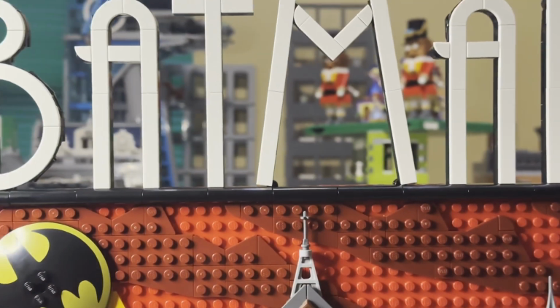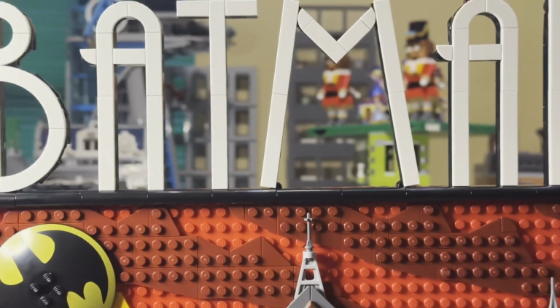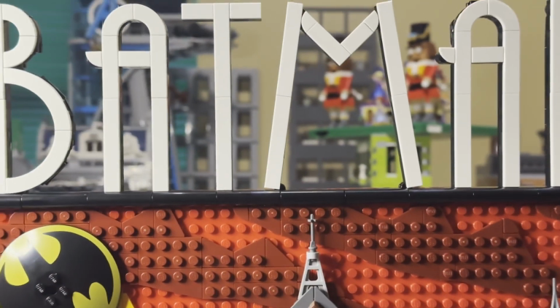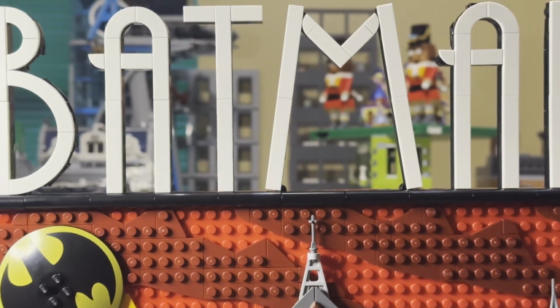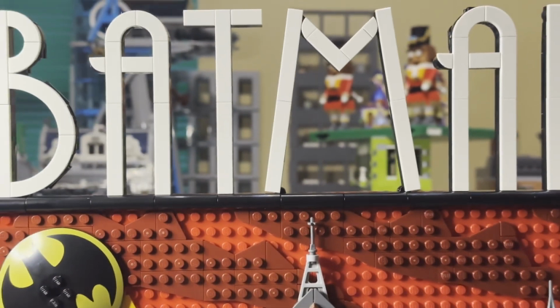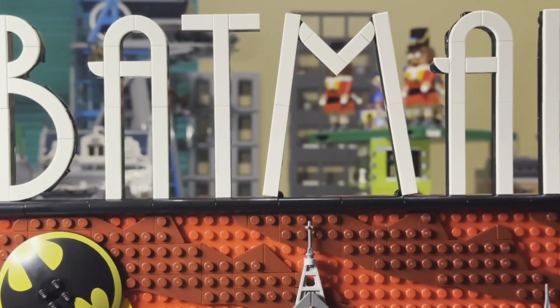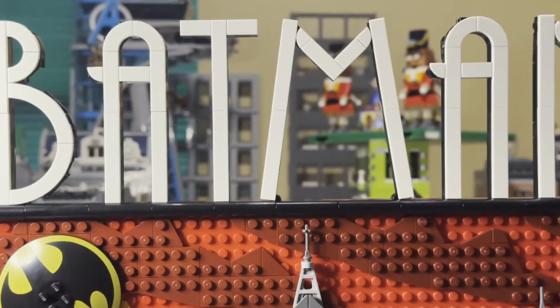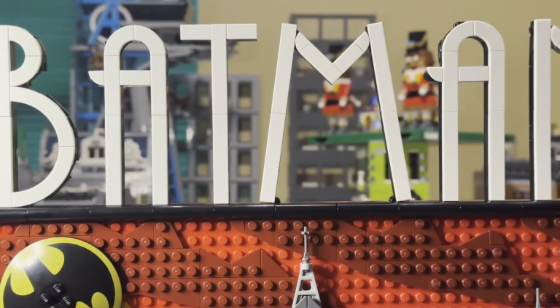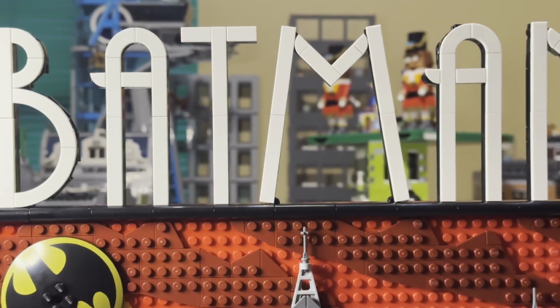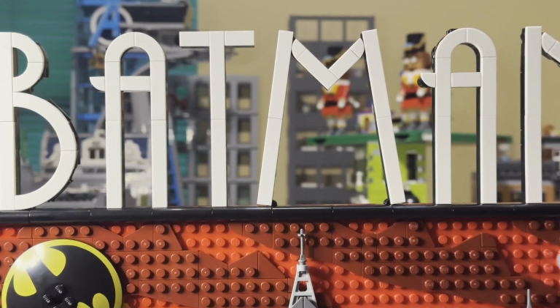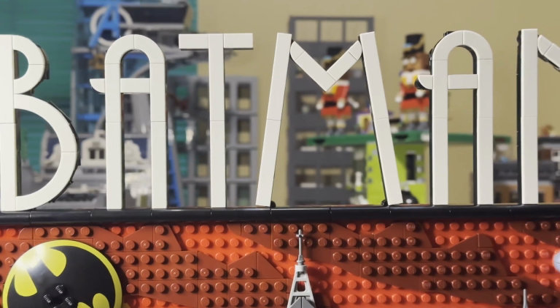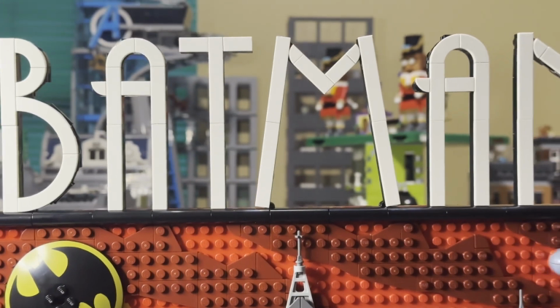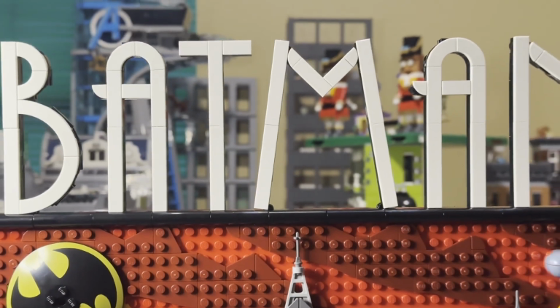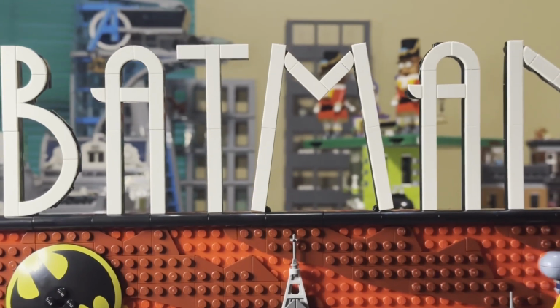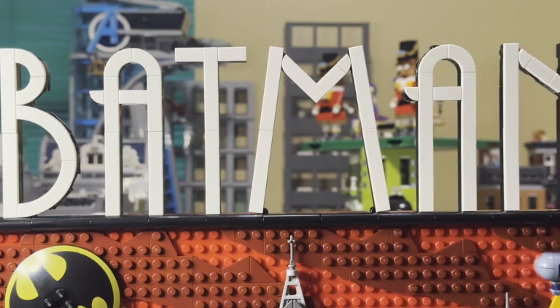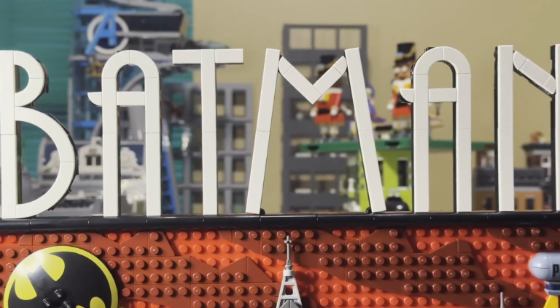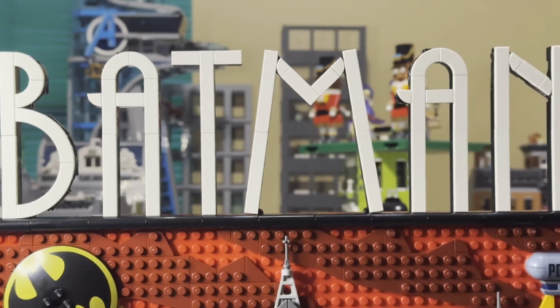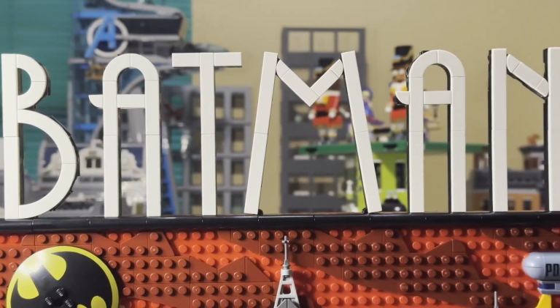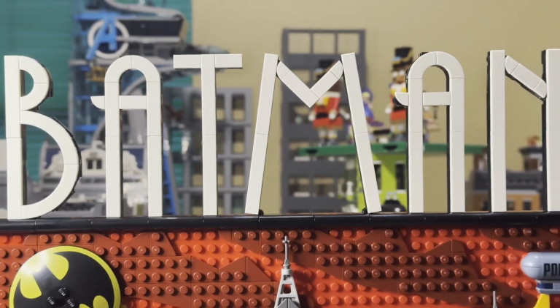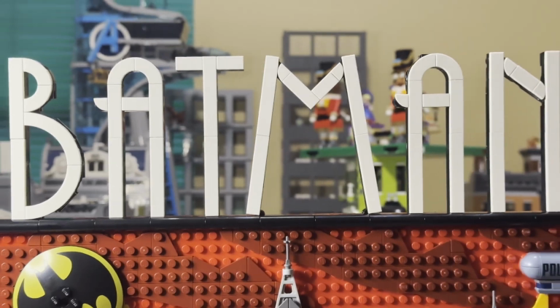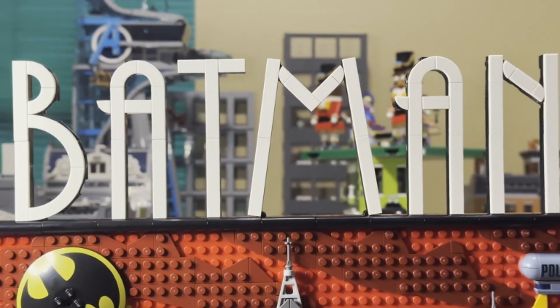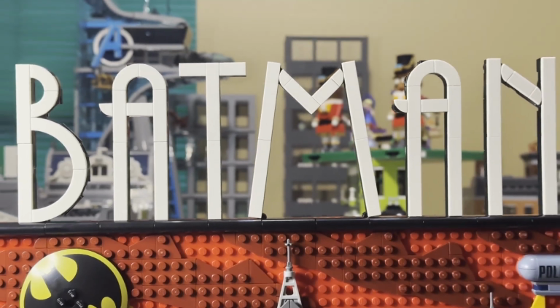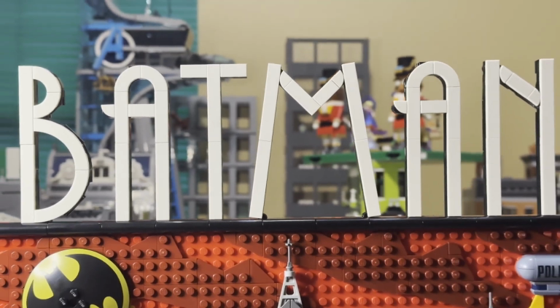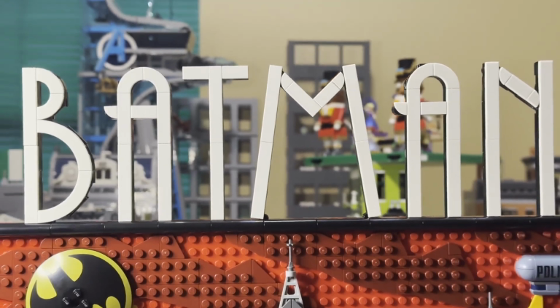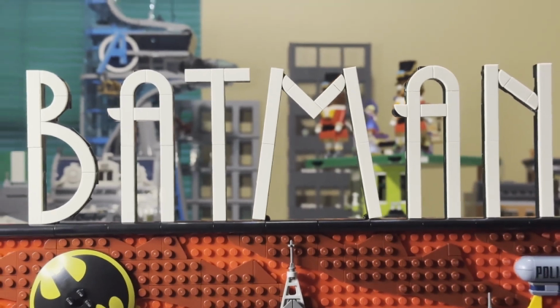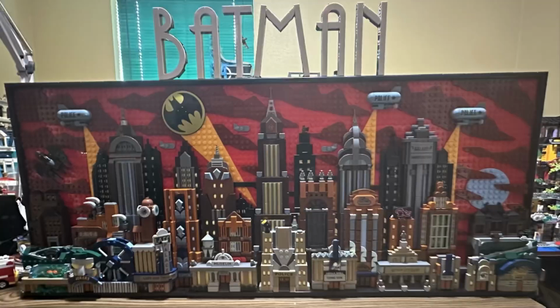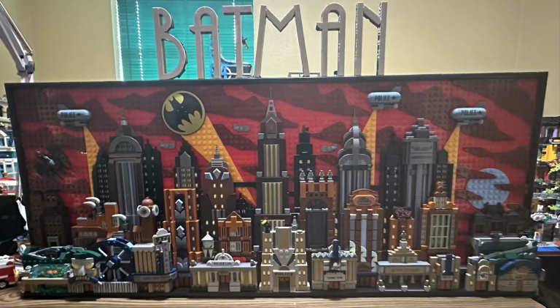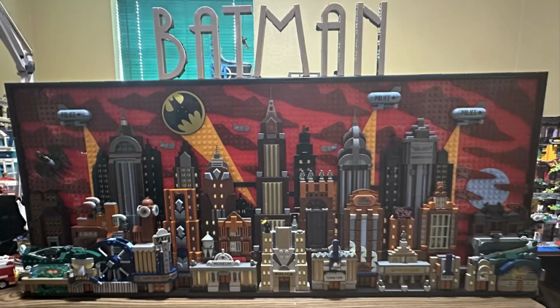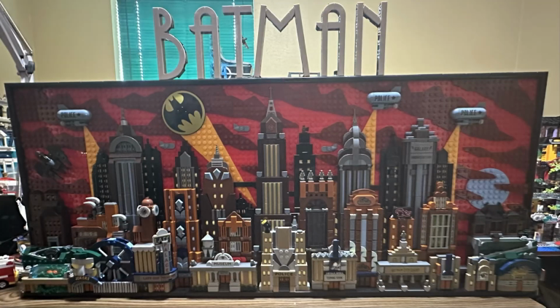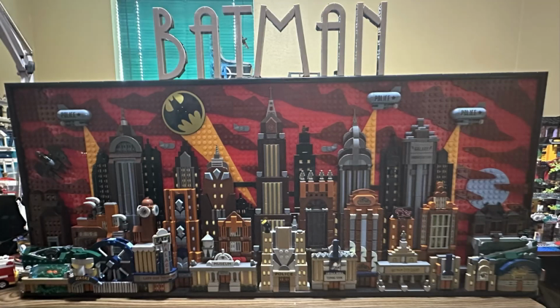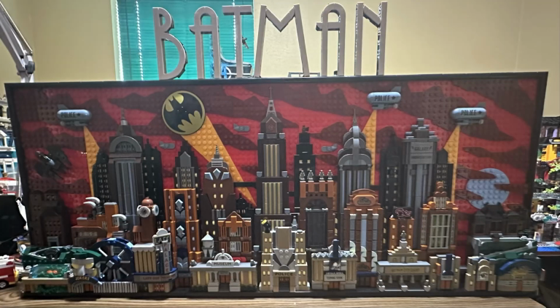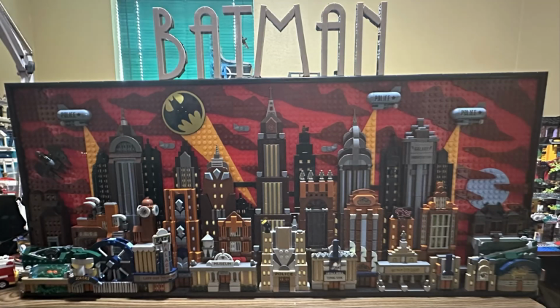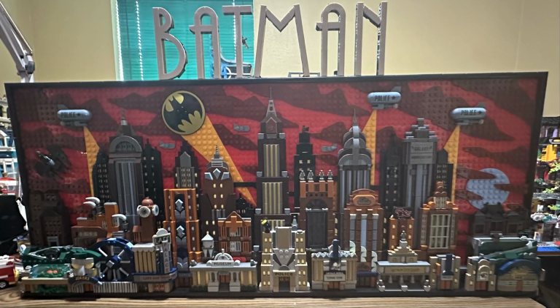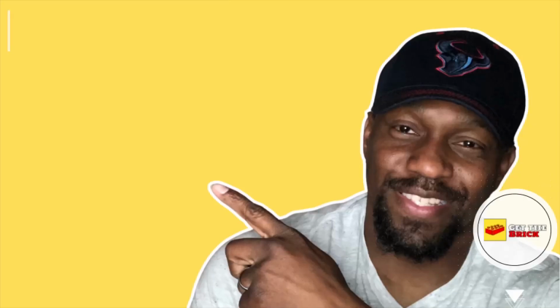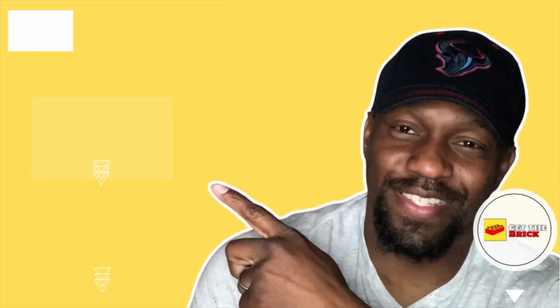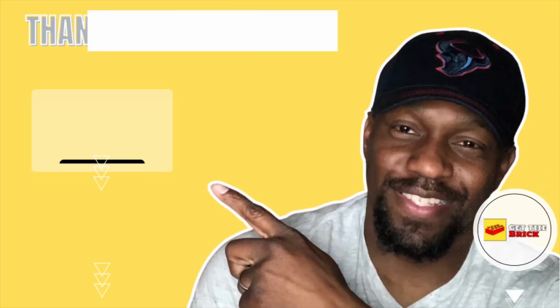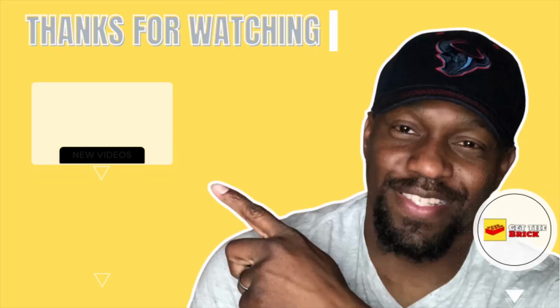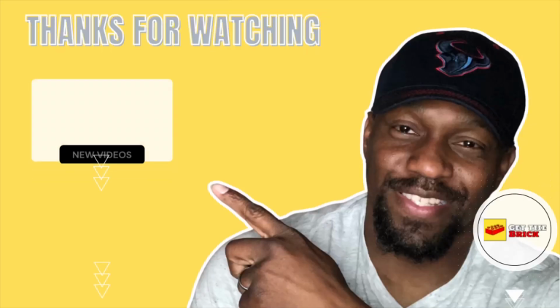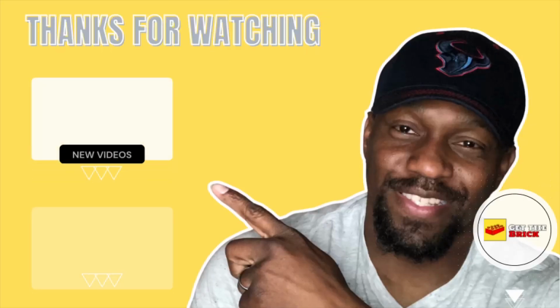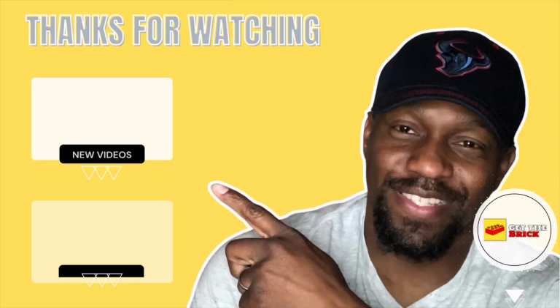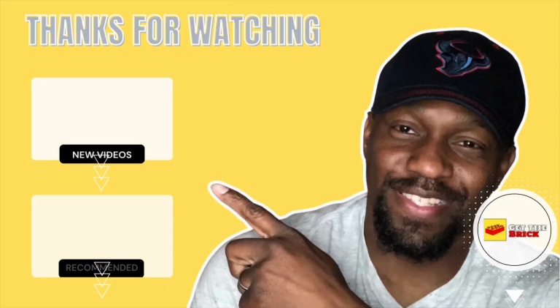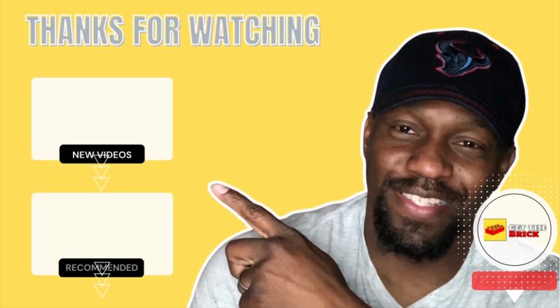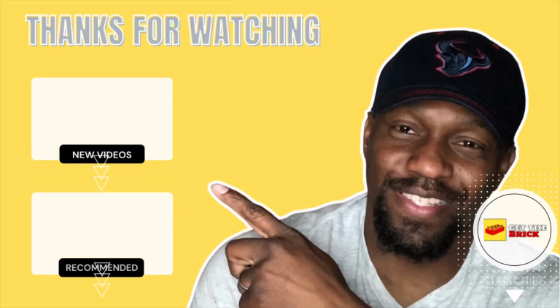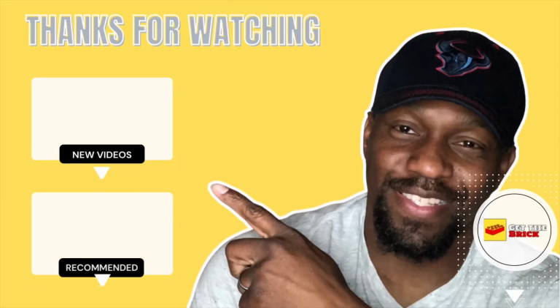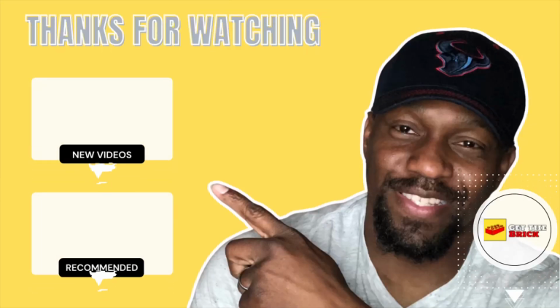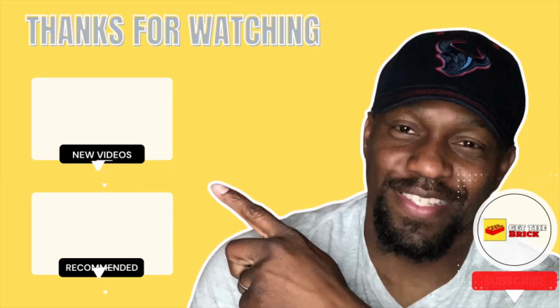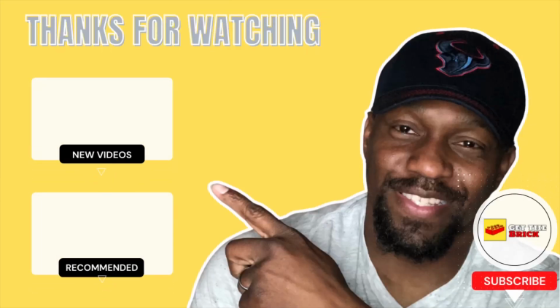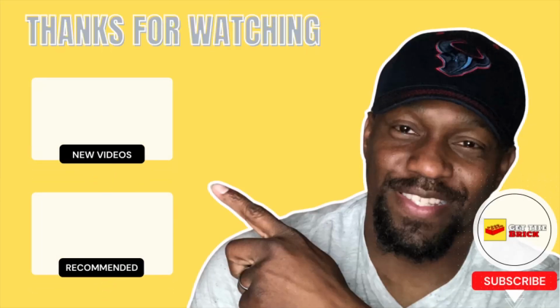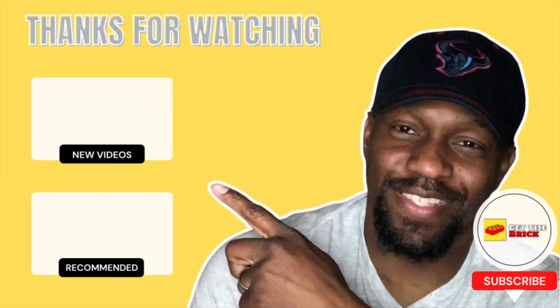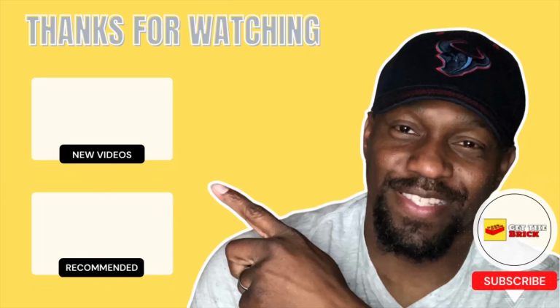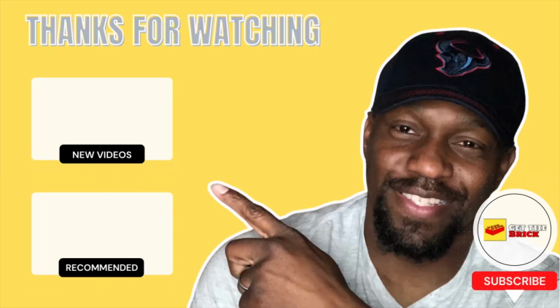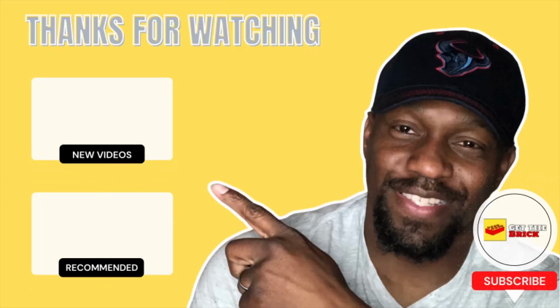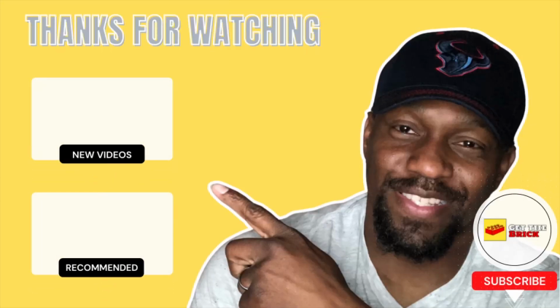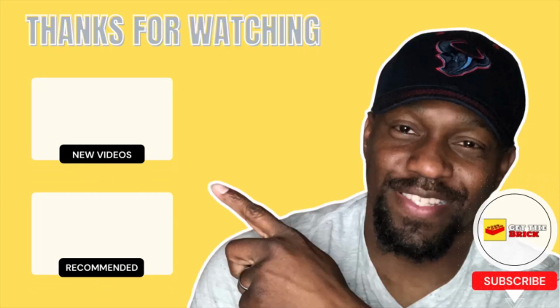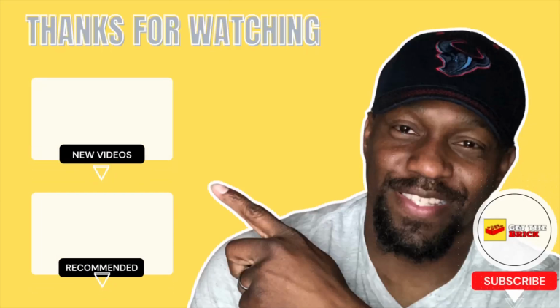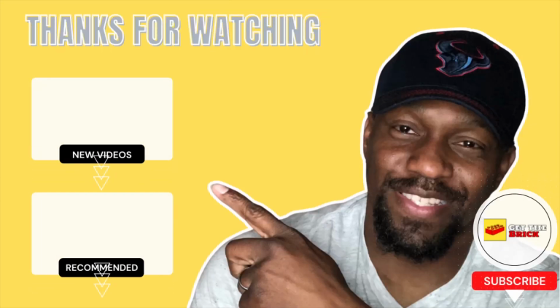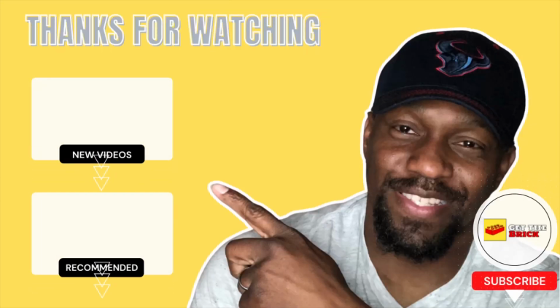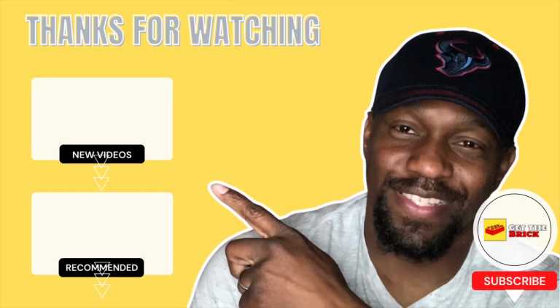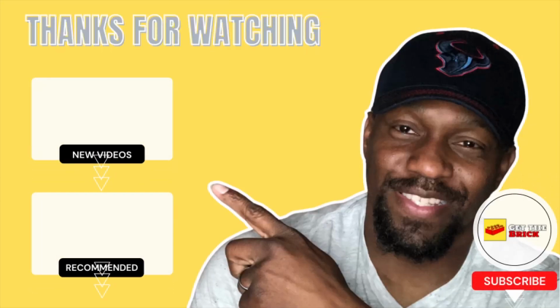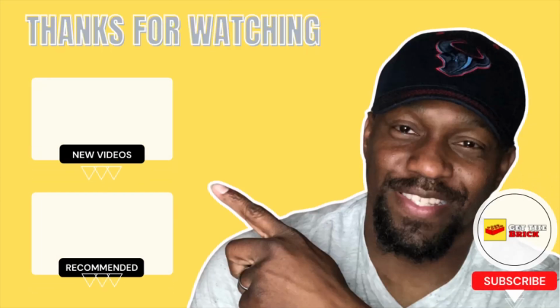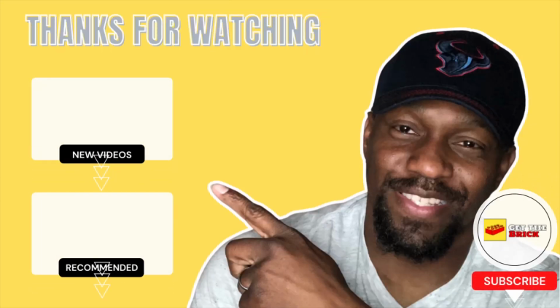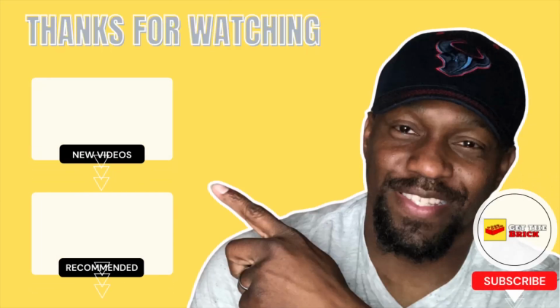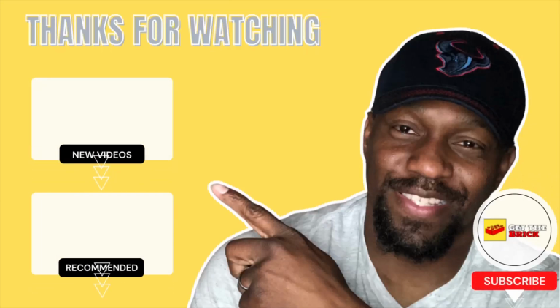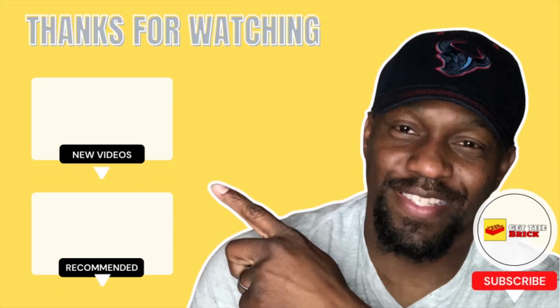Gotham City is pretty cool — now it's time for Metropolis. Thanks for watching. Please like, comment, and subscribe.